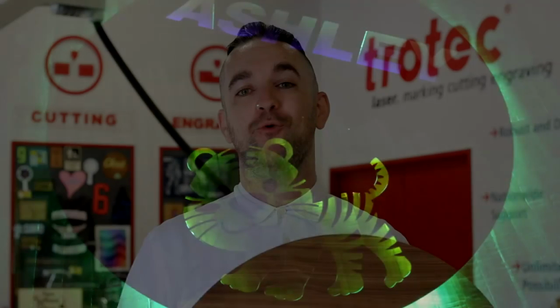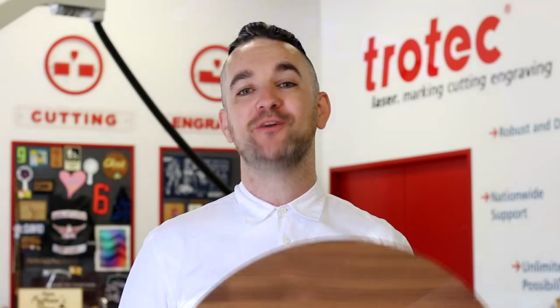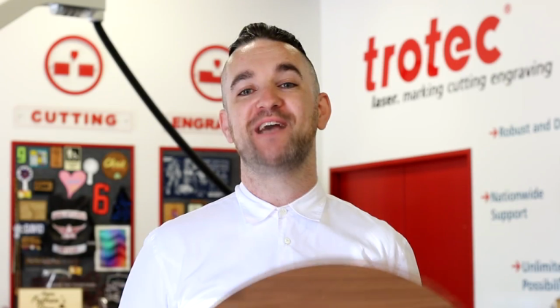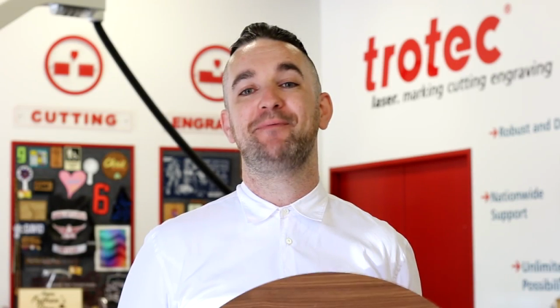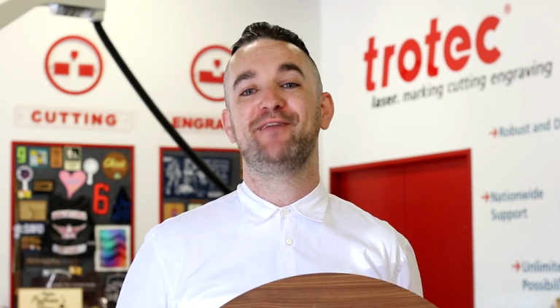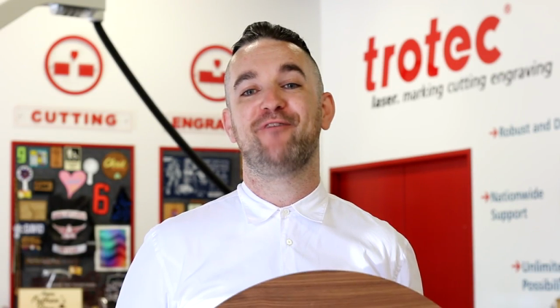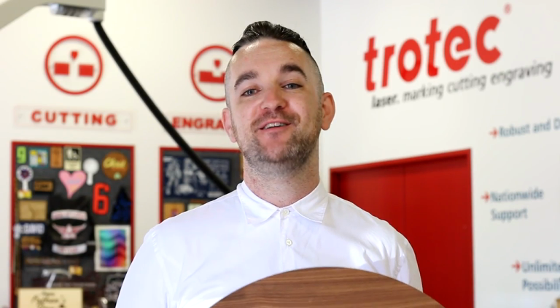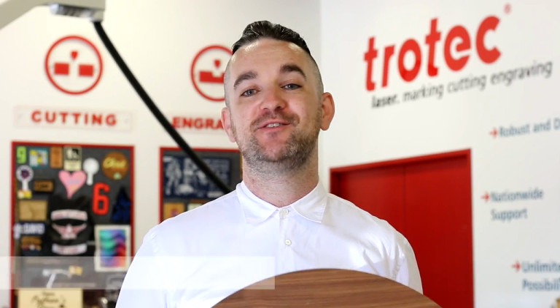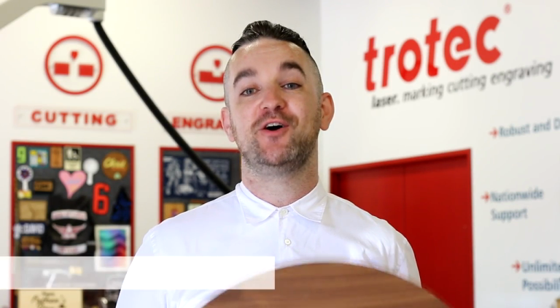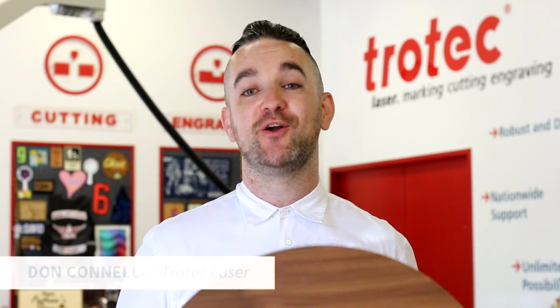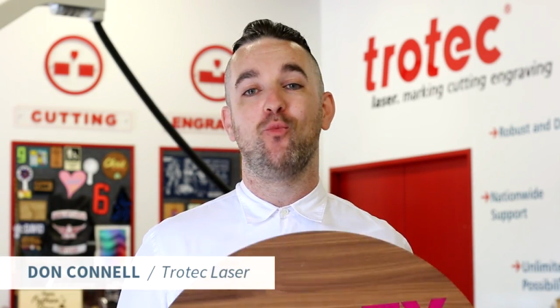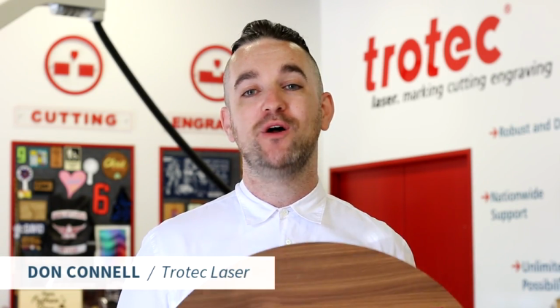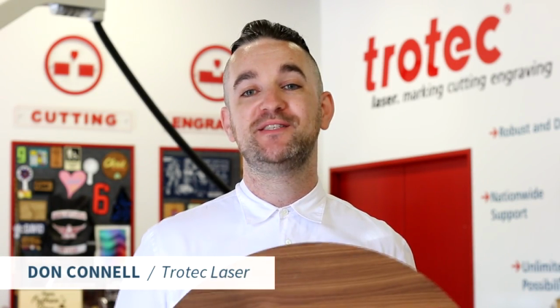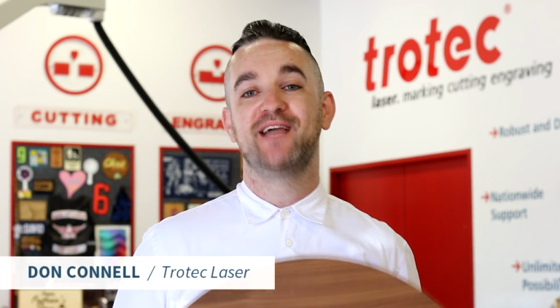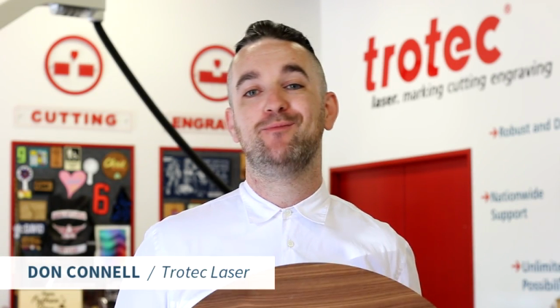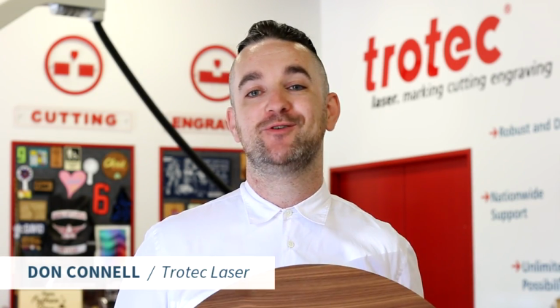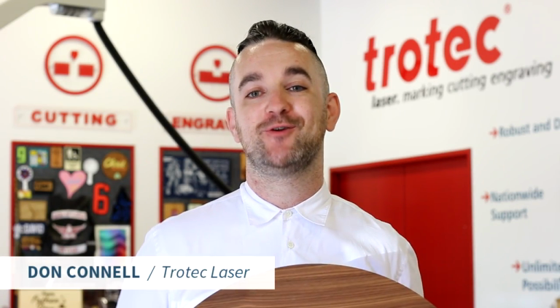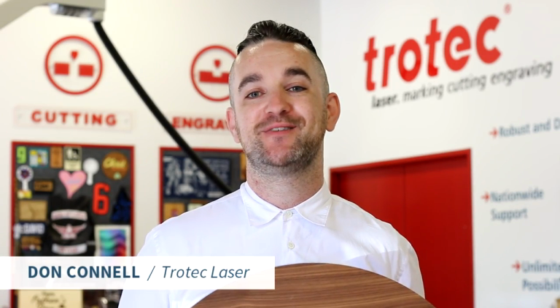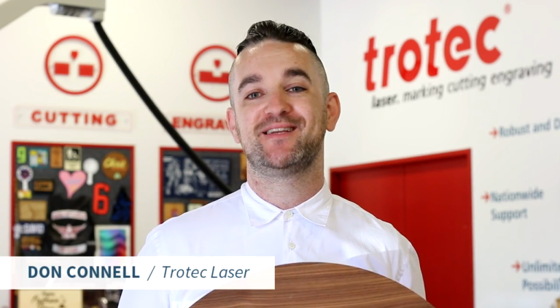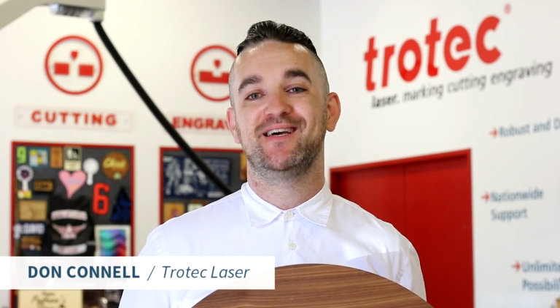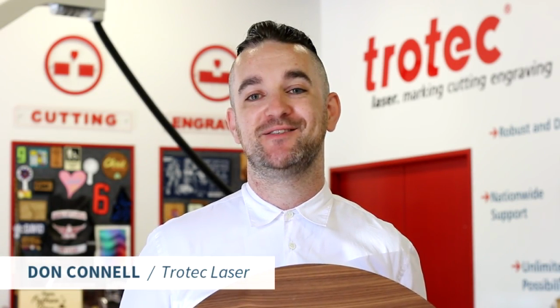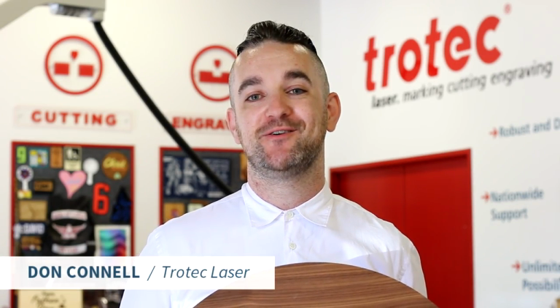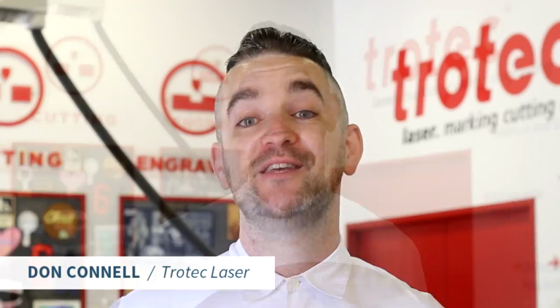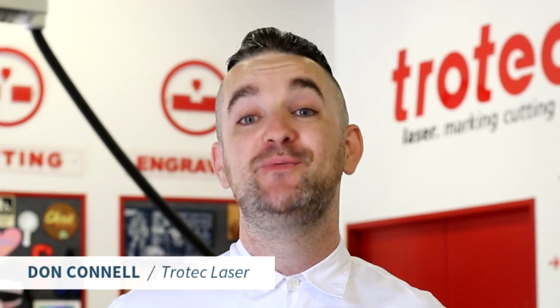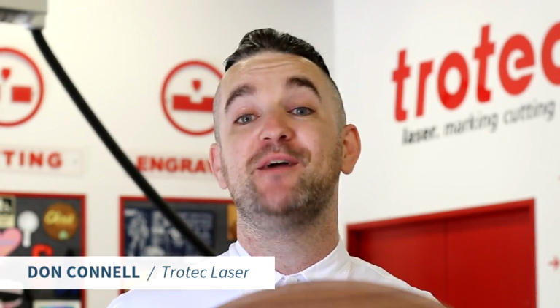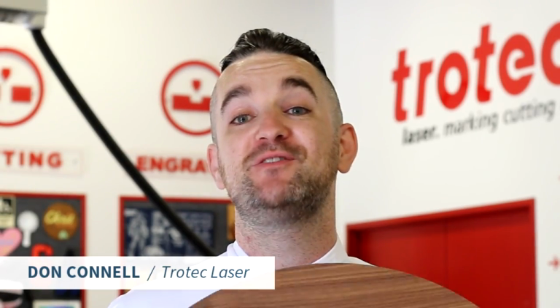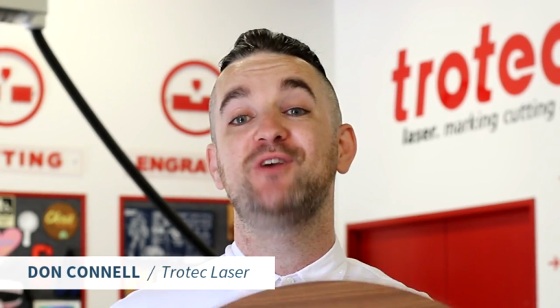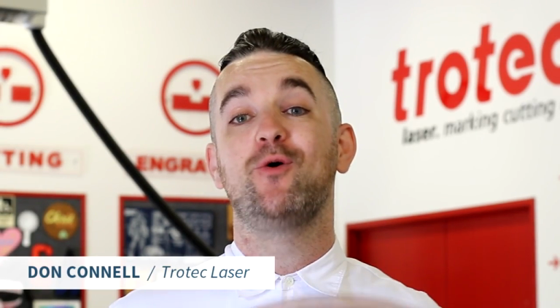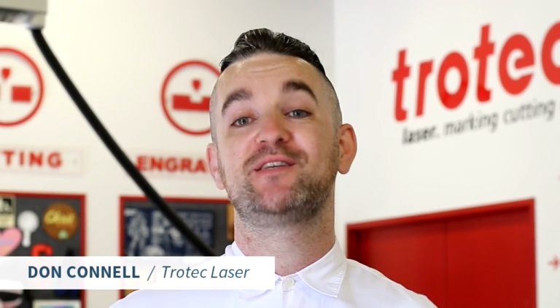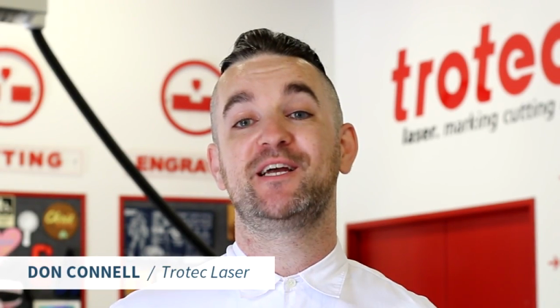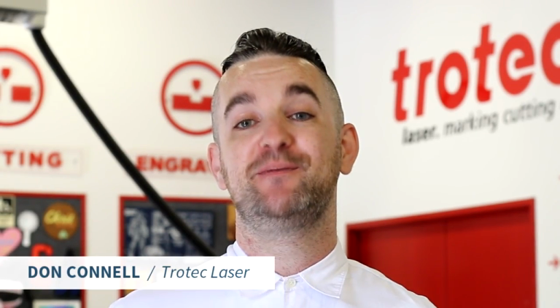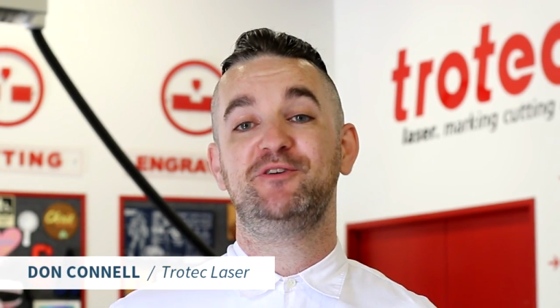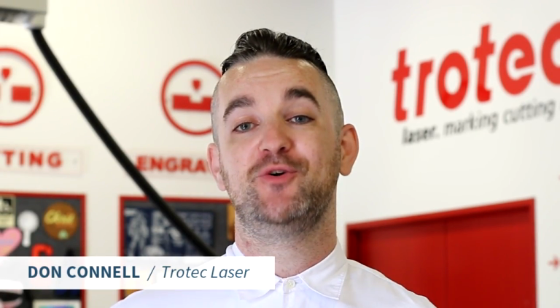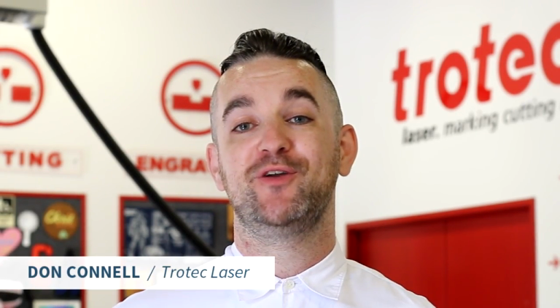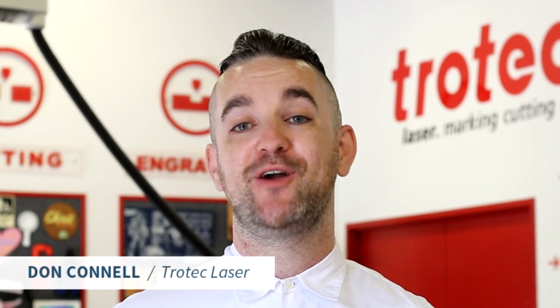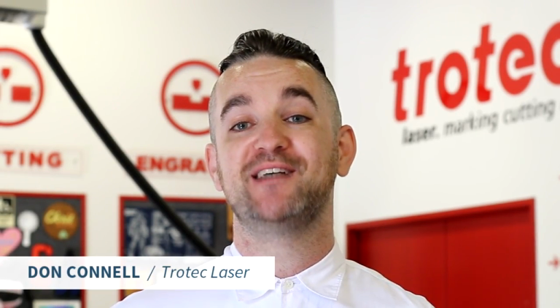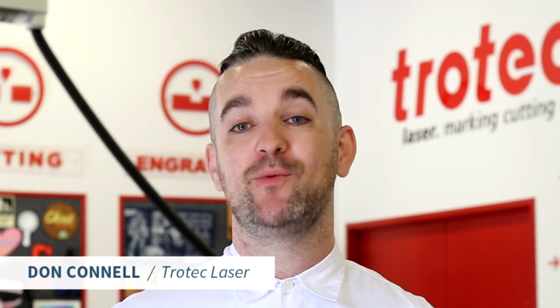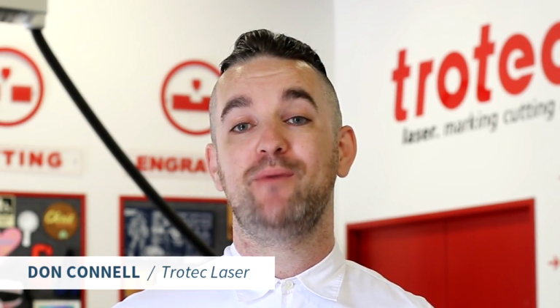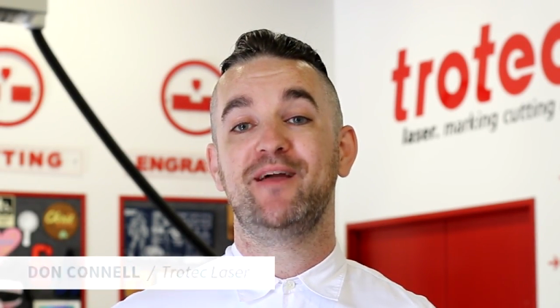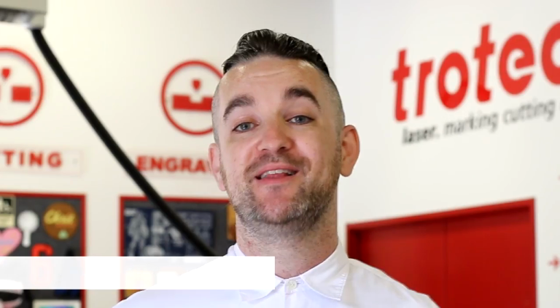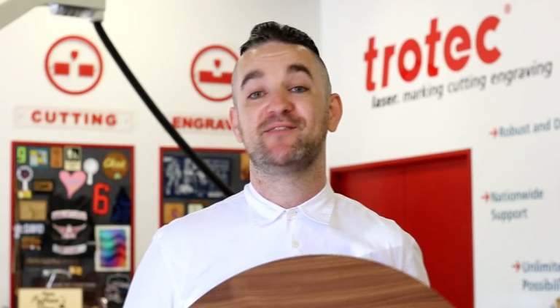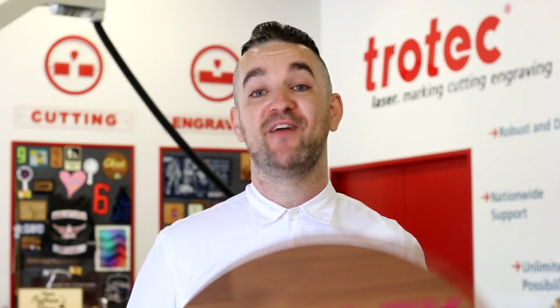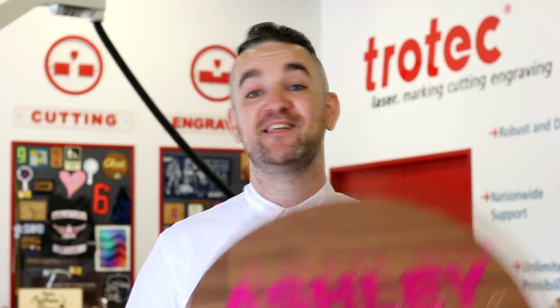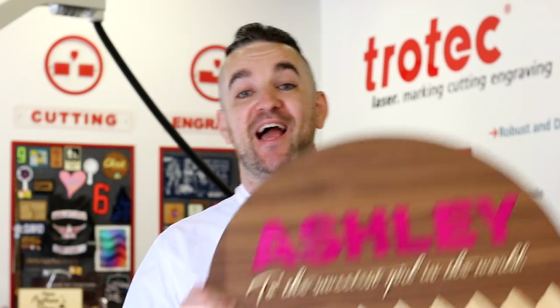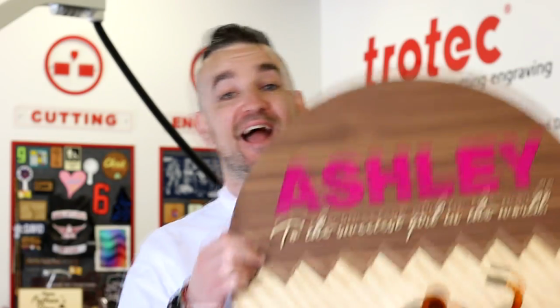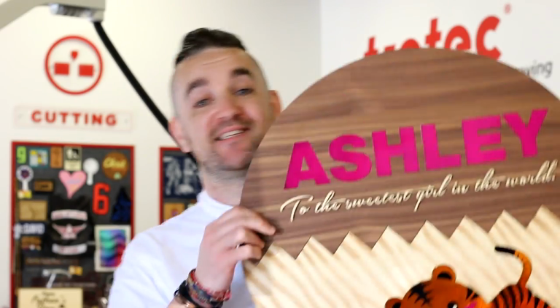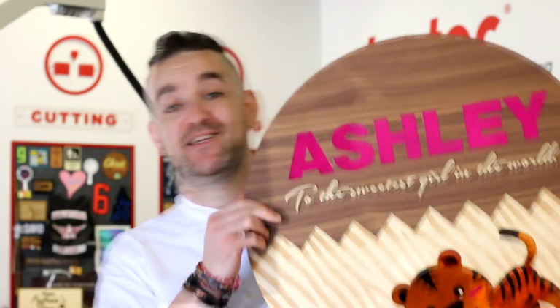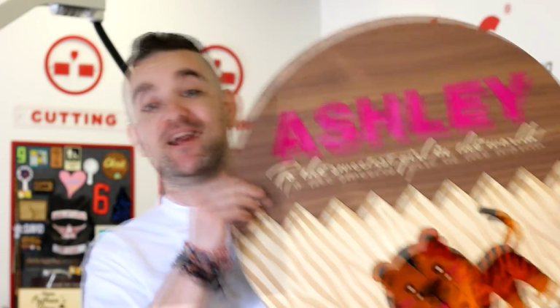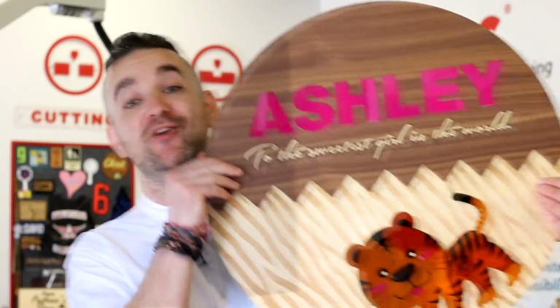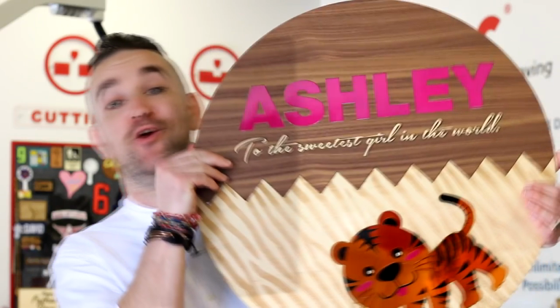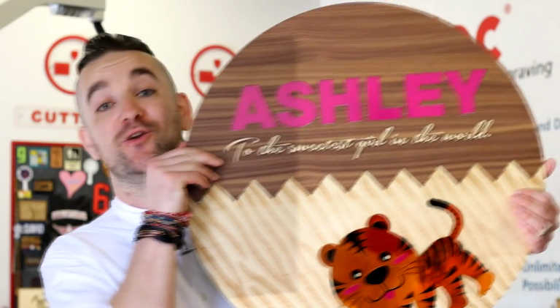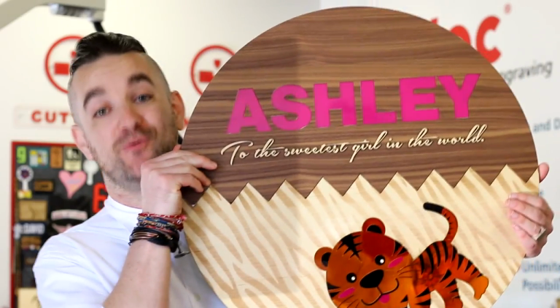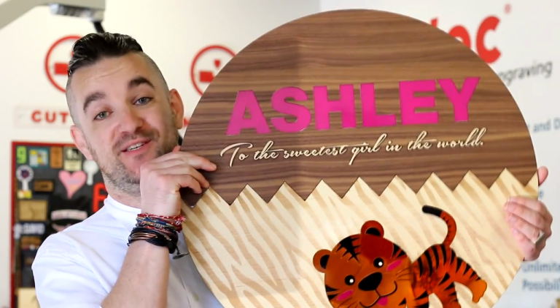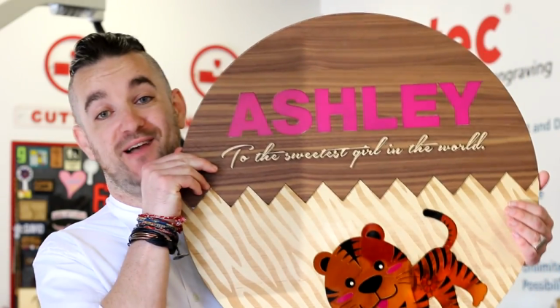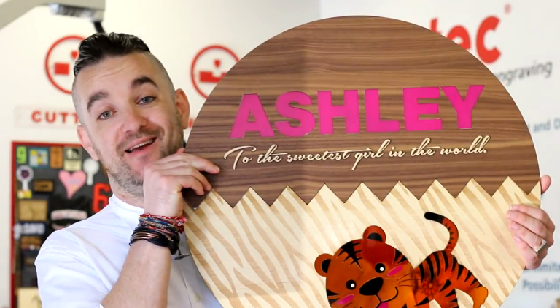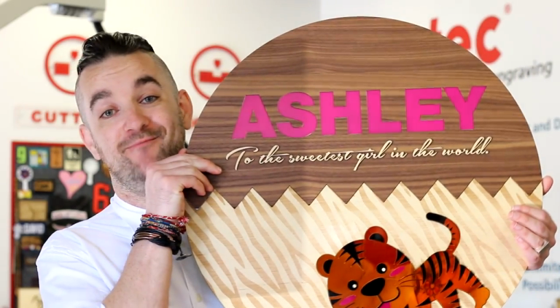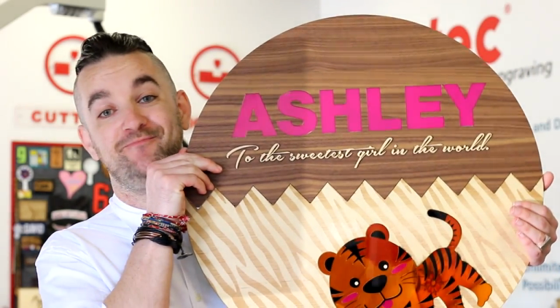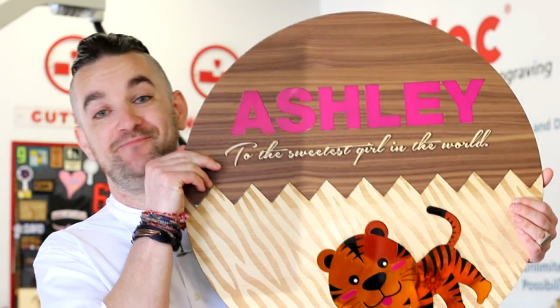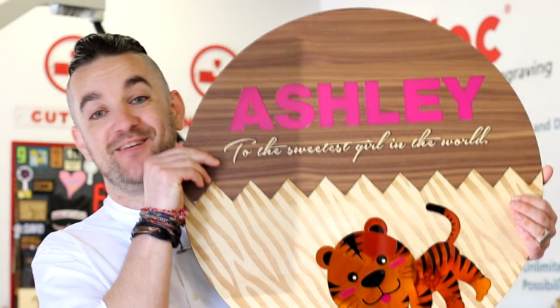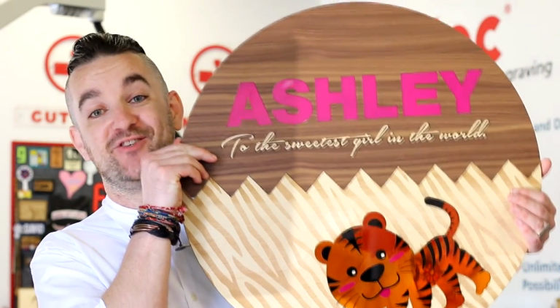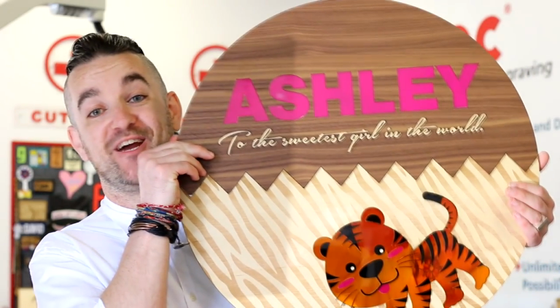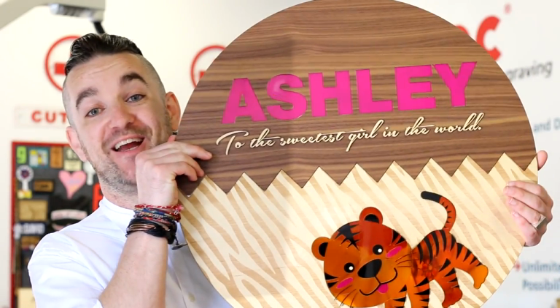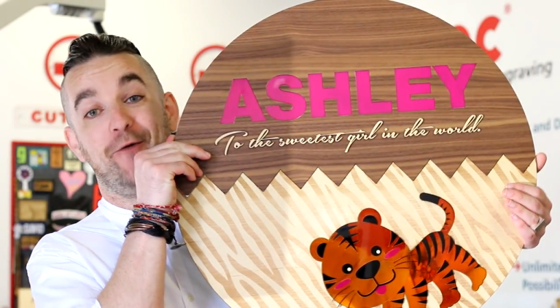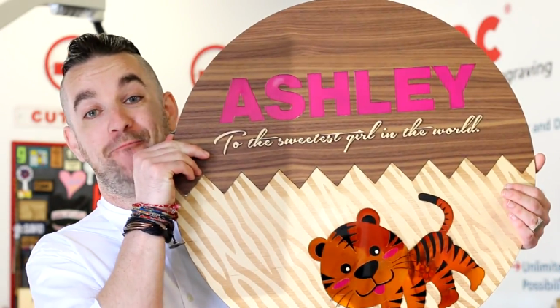What's happening friends? Don here once again with Trotec Laser. This week I'm so excited to be showing you guys how we made this fantastic nursery sign. Let's check it out.